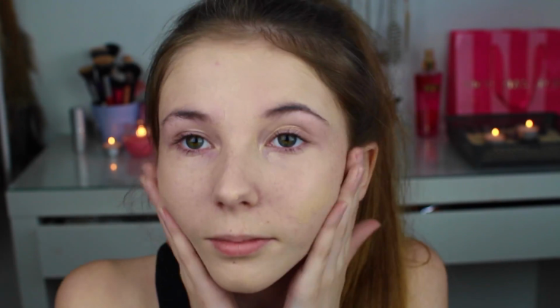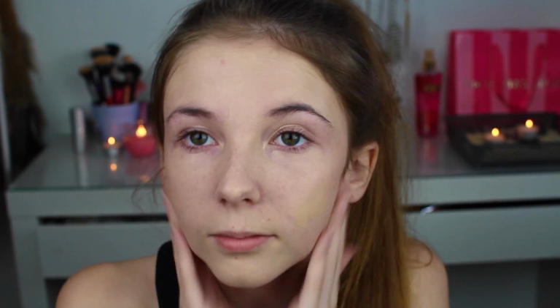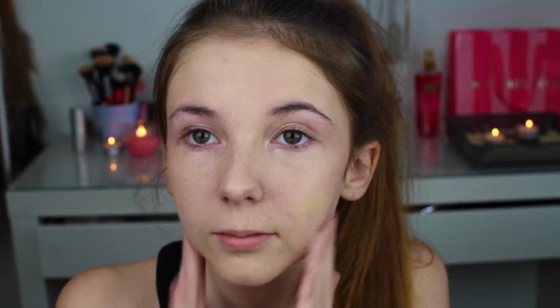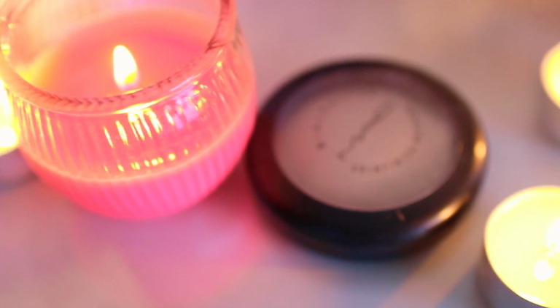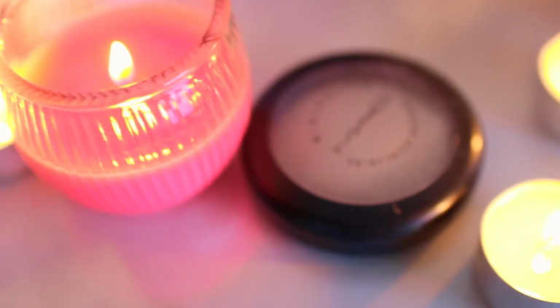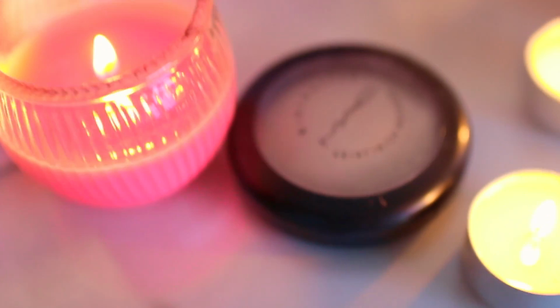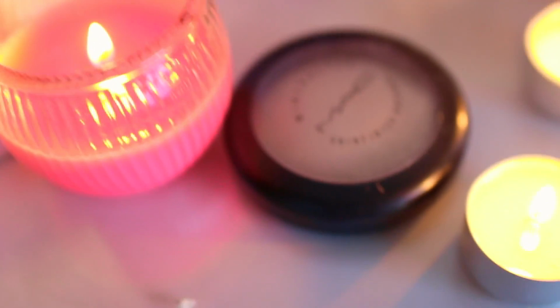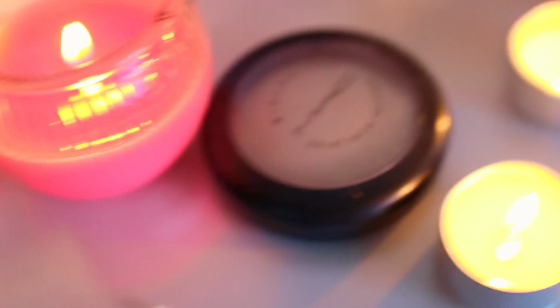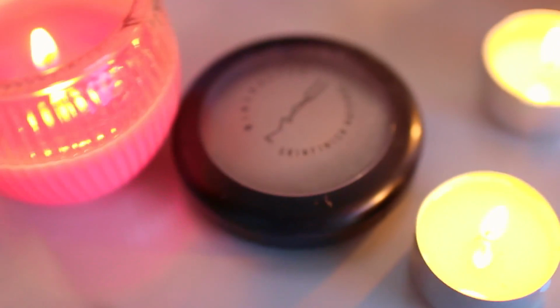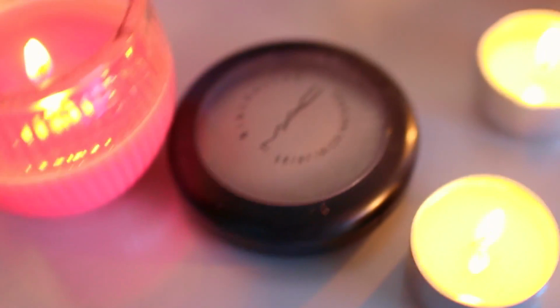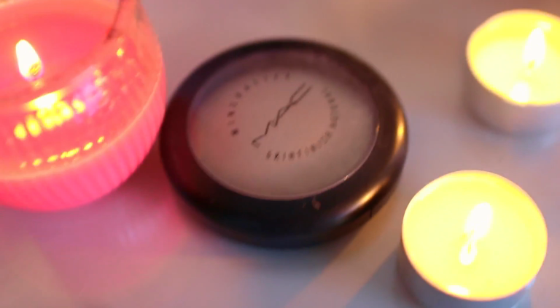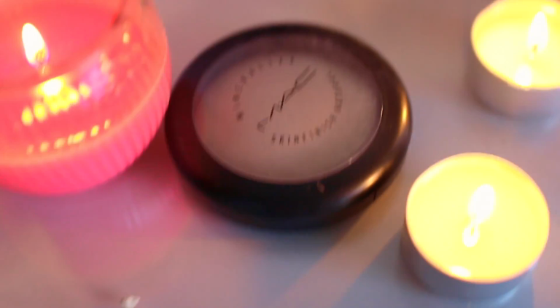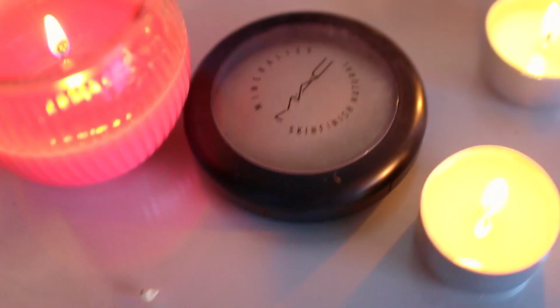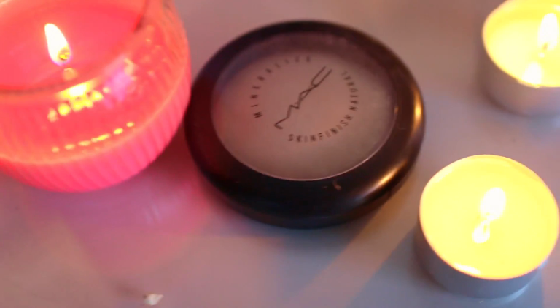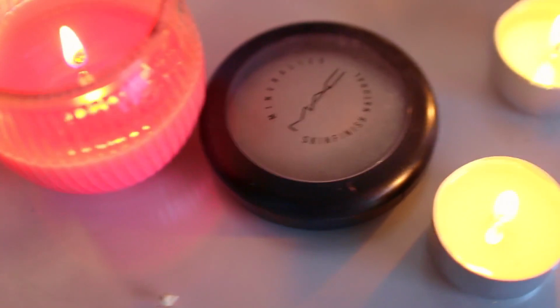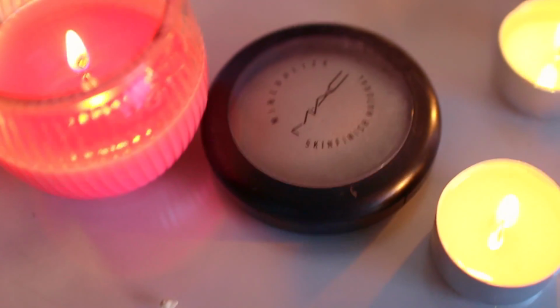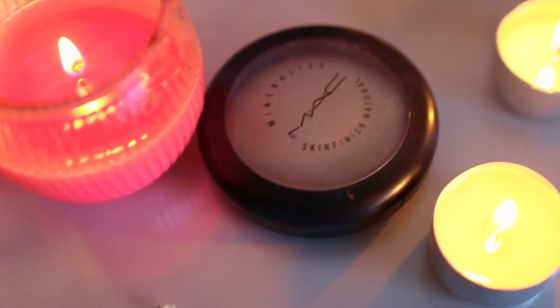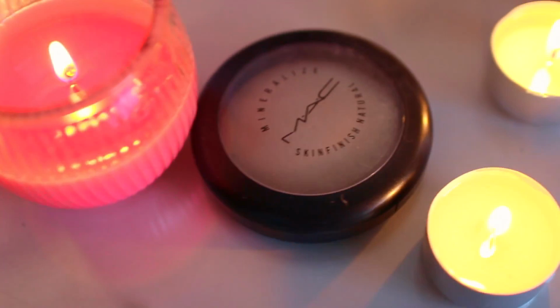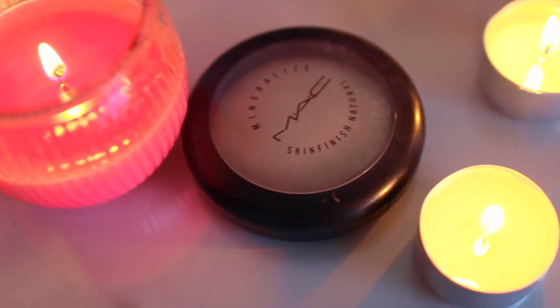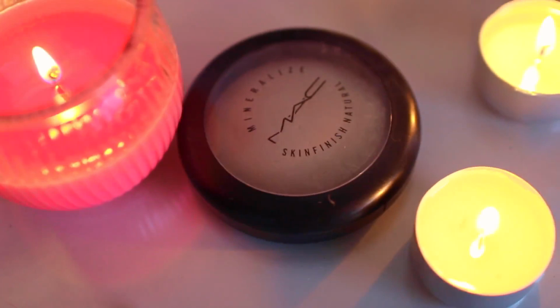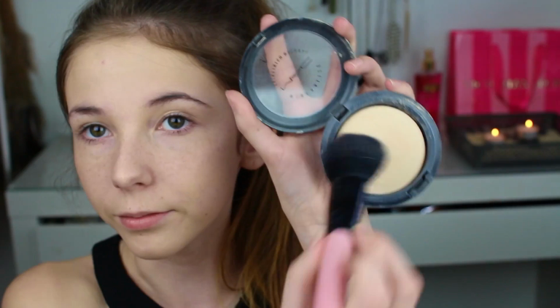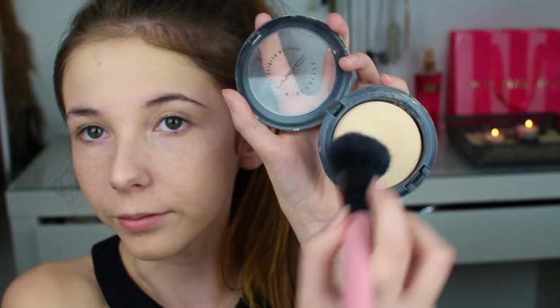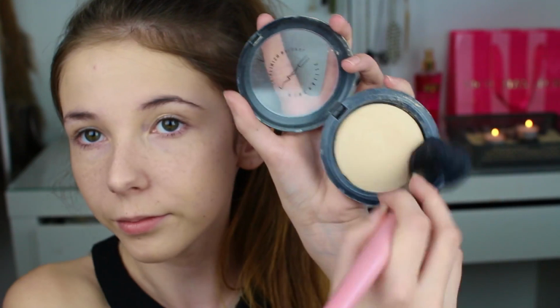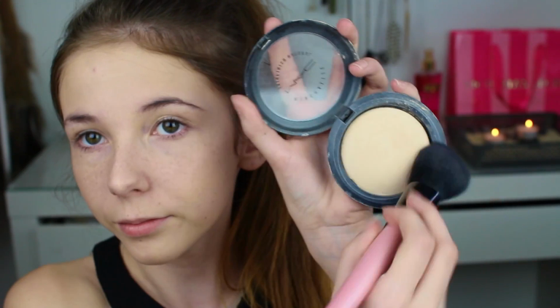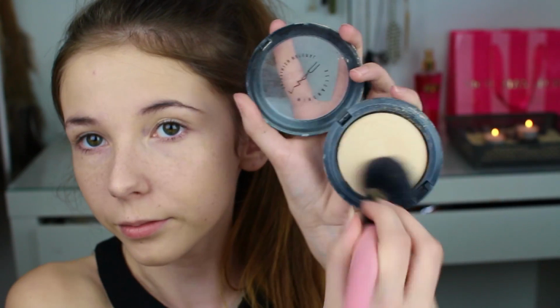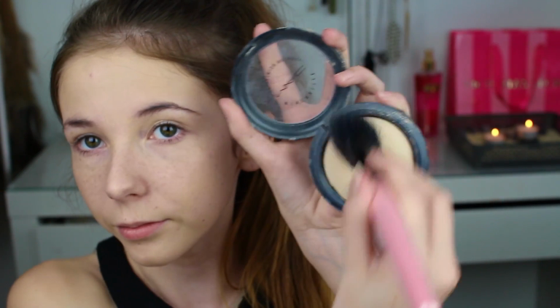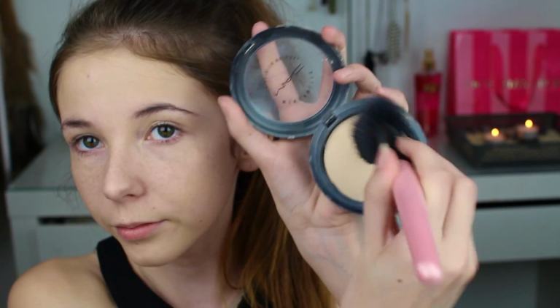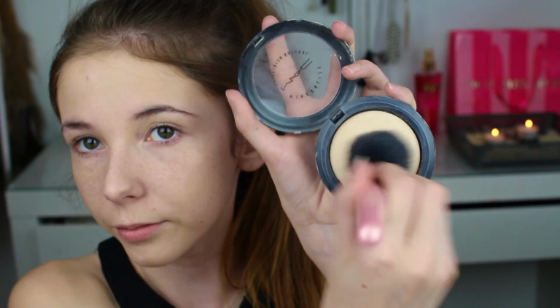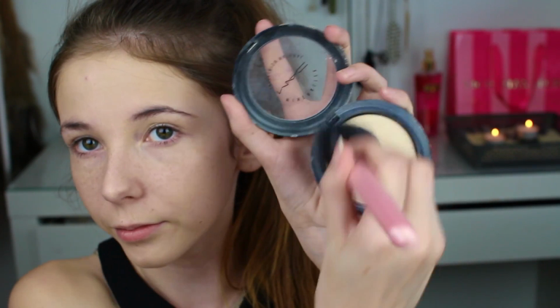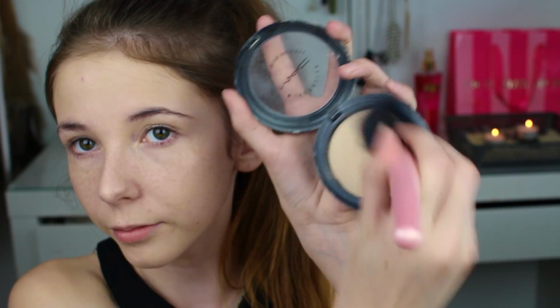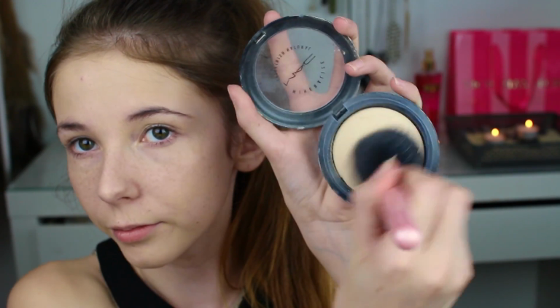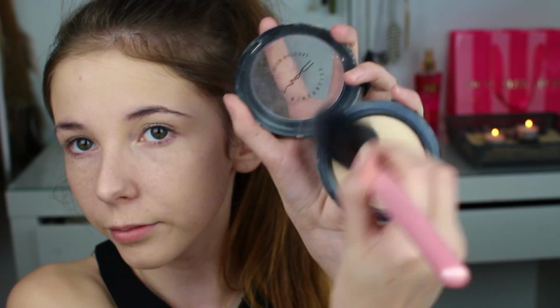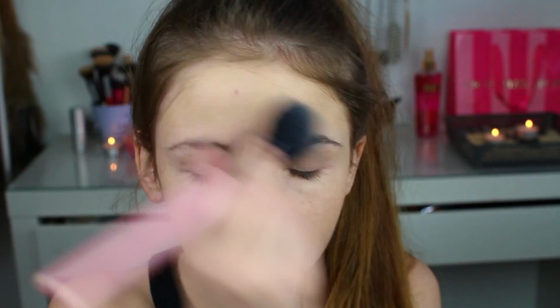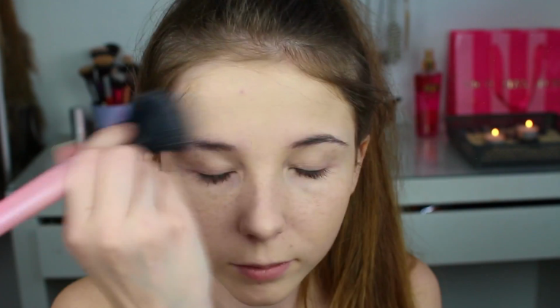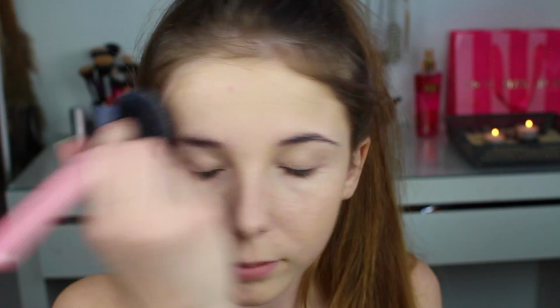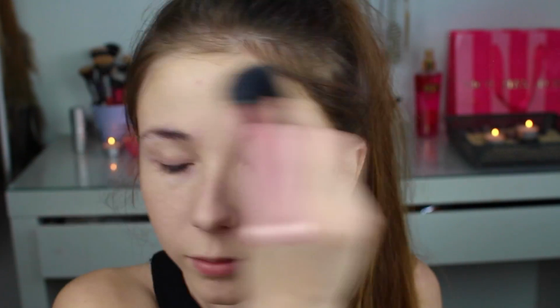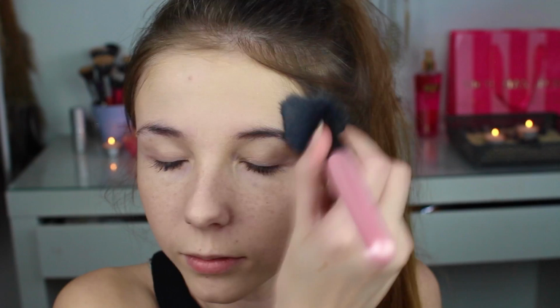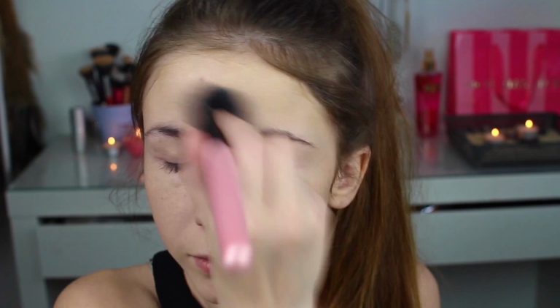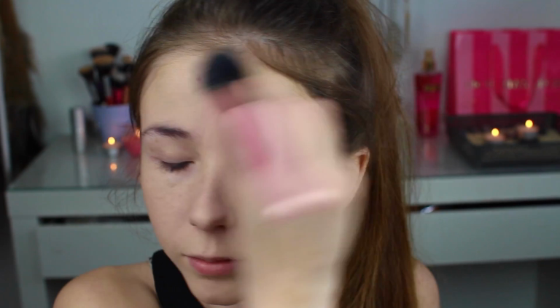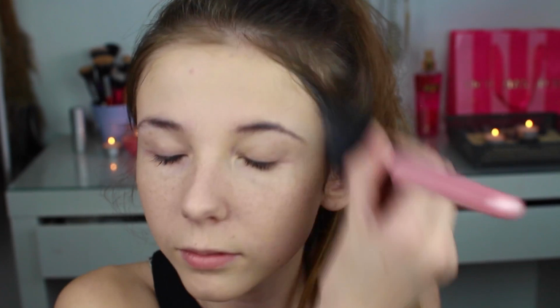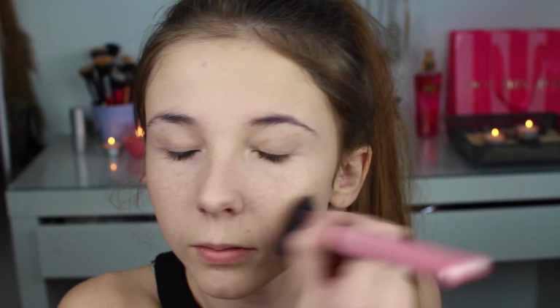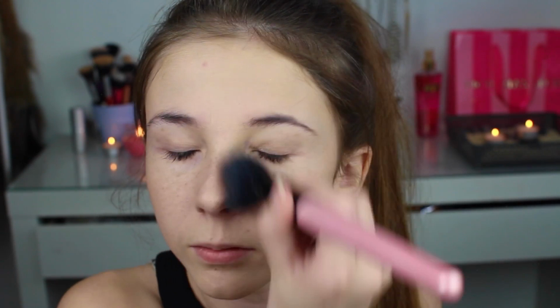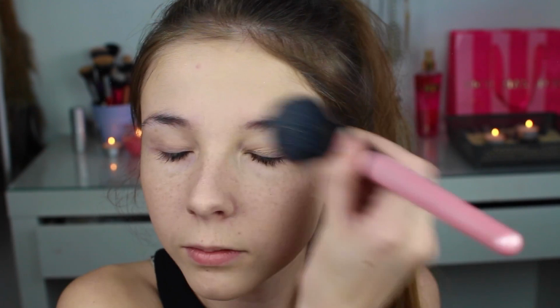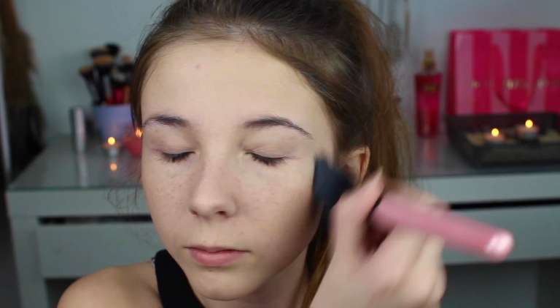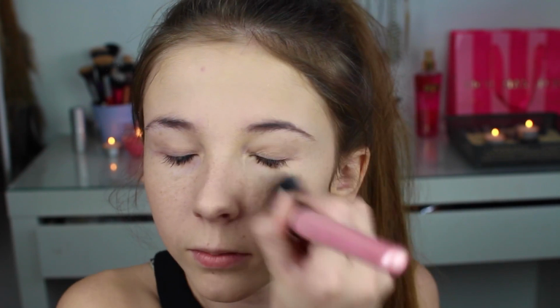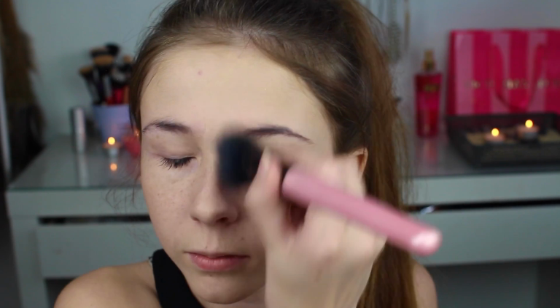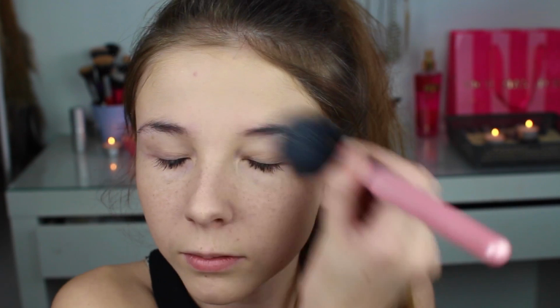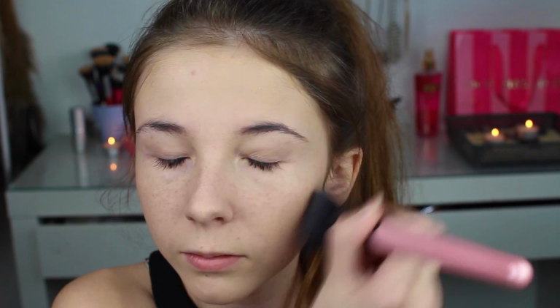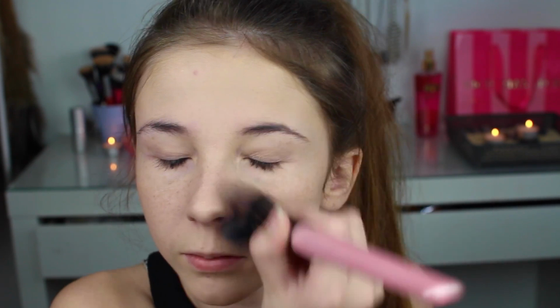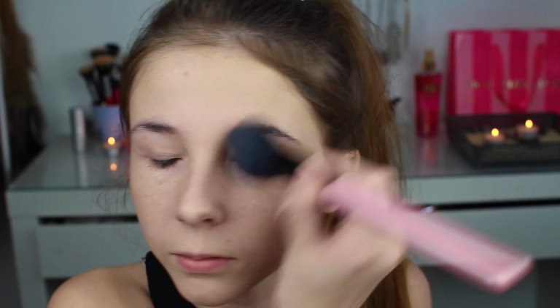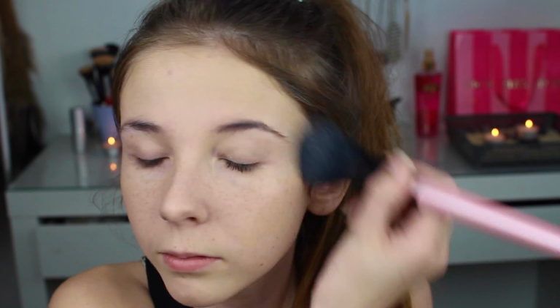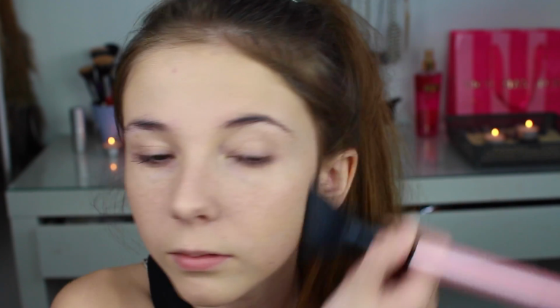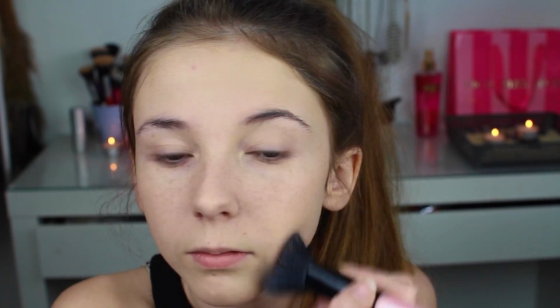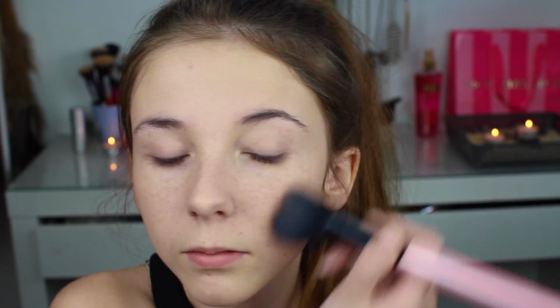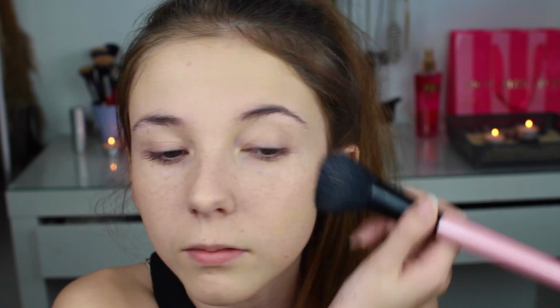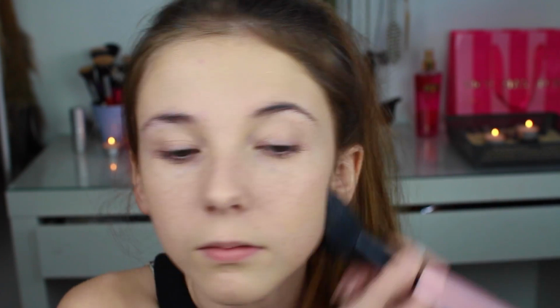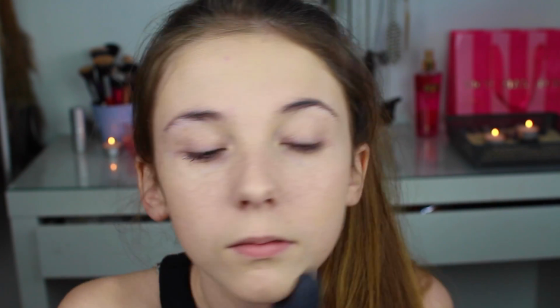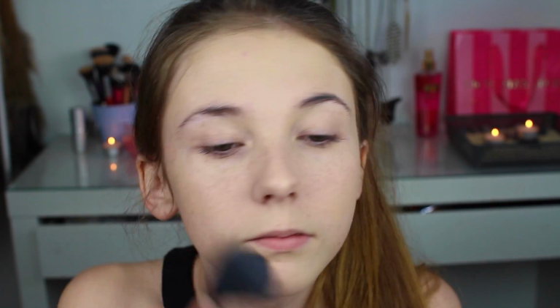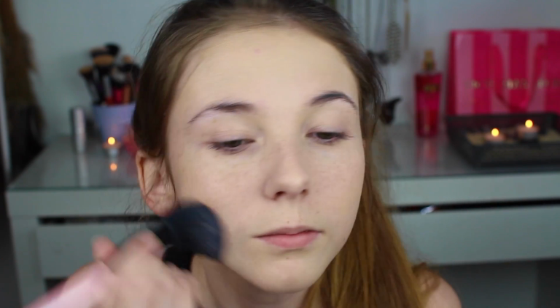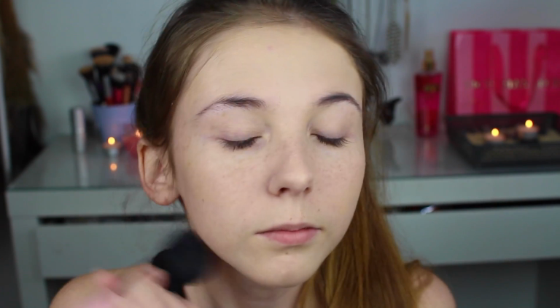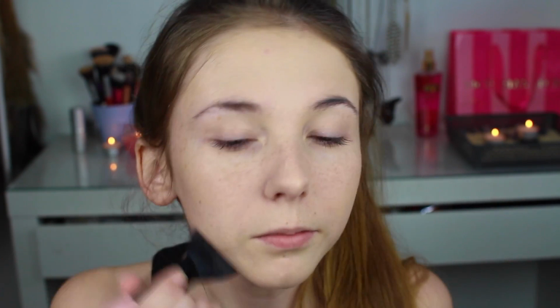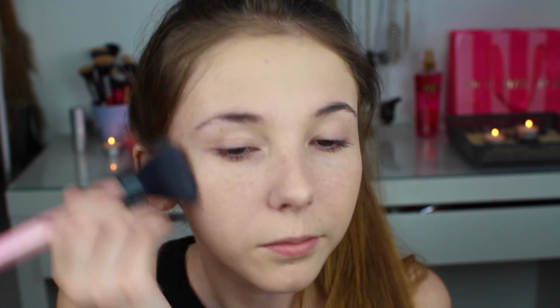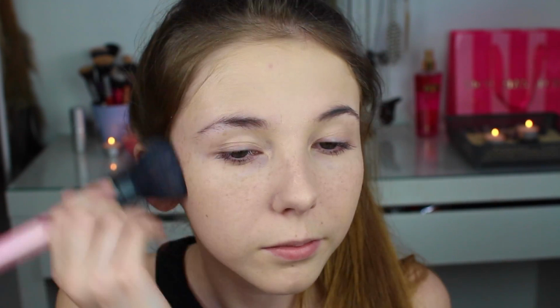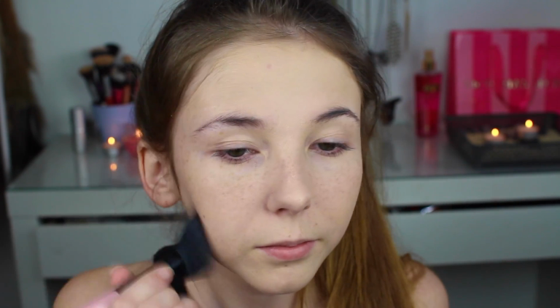Så tar jeg MAC Skinfinish Natural powder i light og påfører det i hele ansiktet for å sette foundationen.